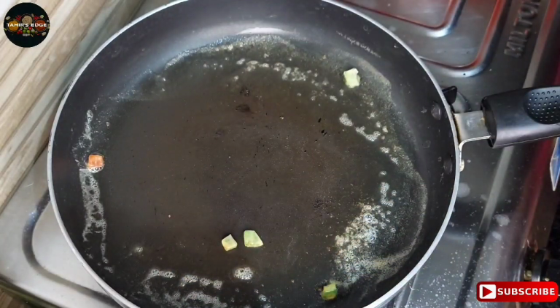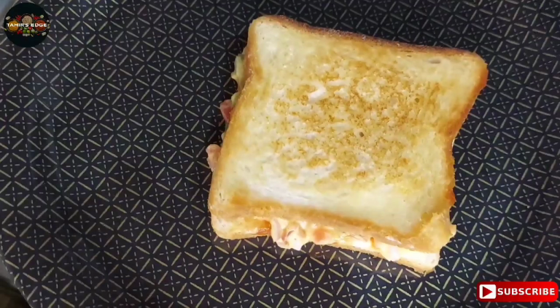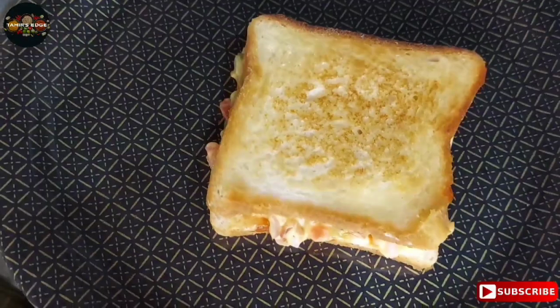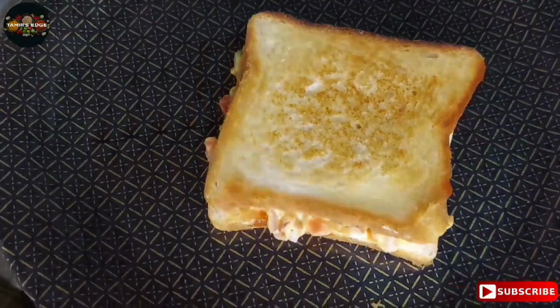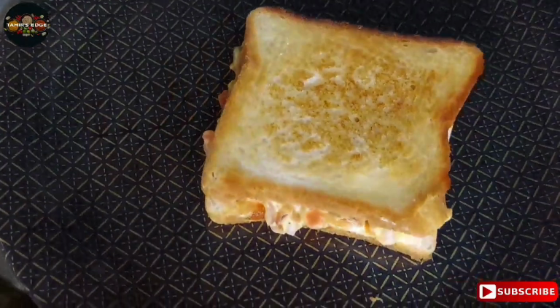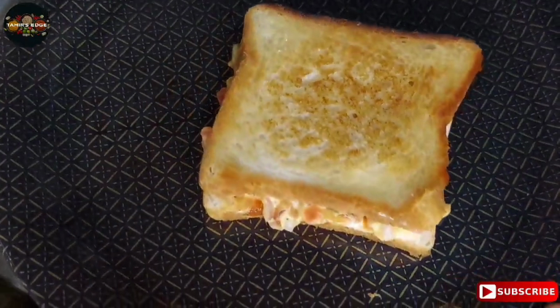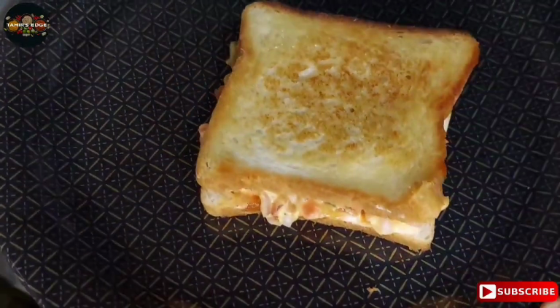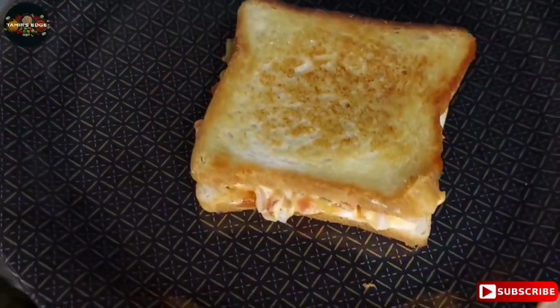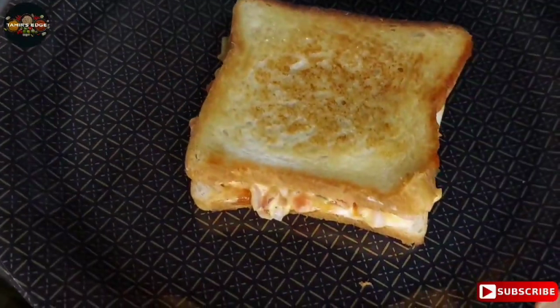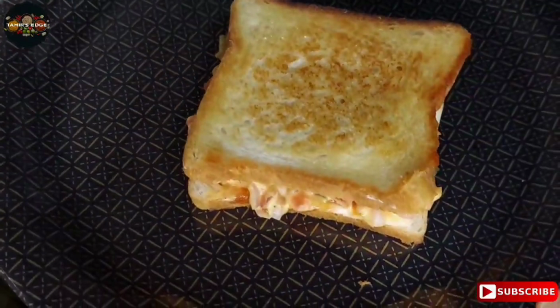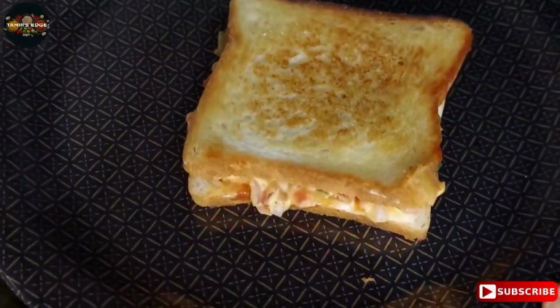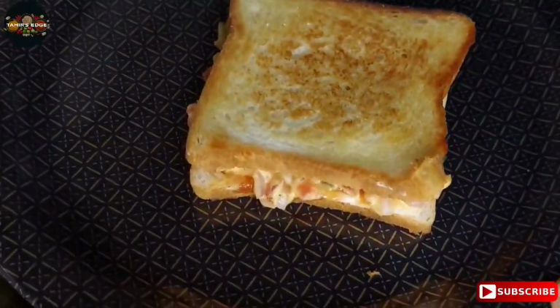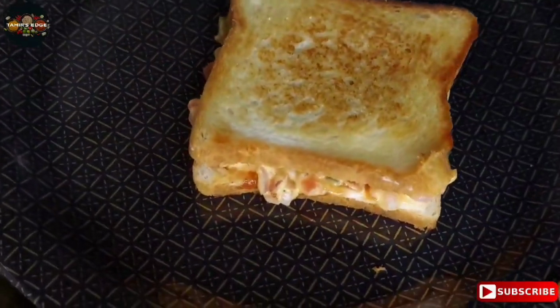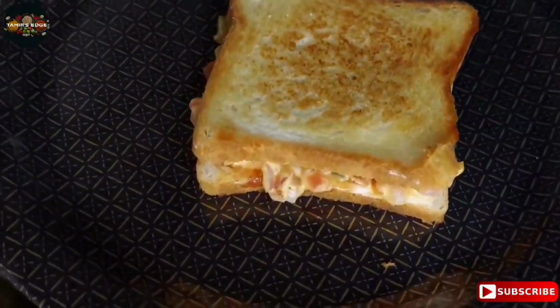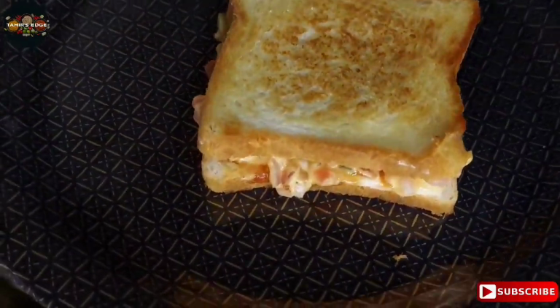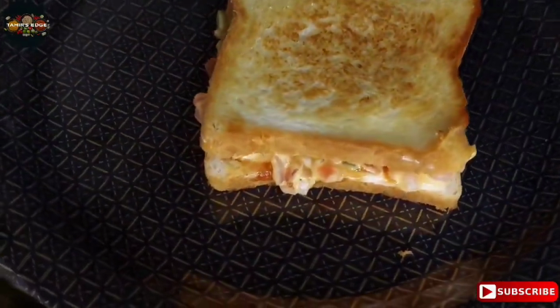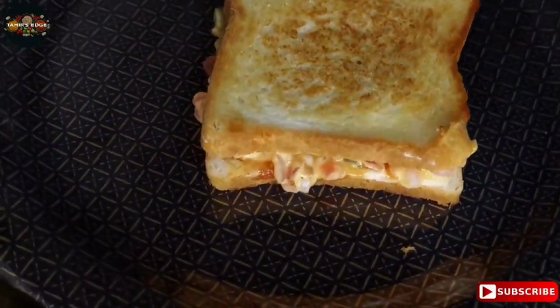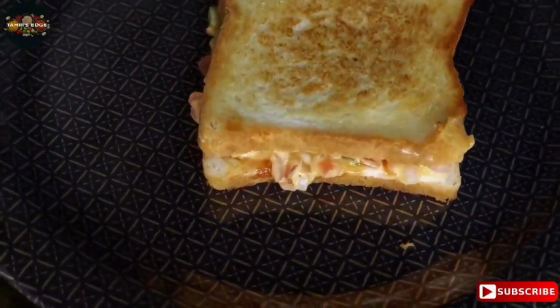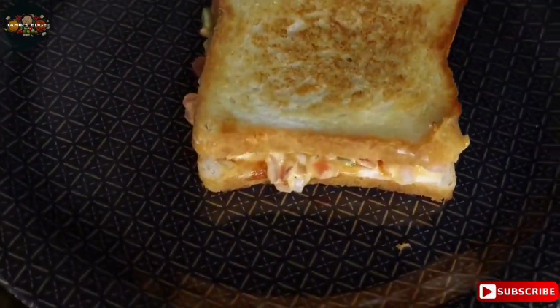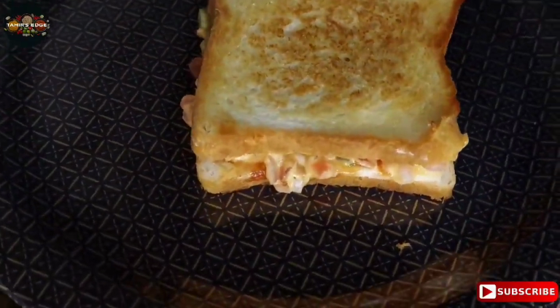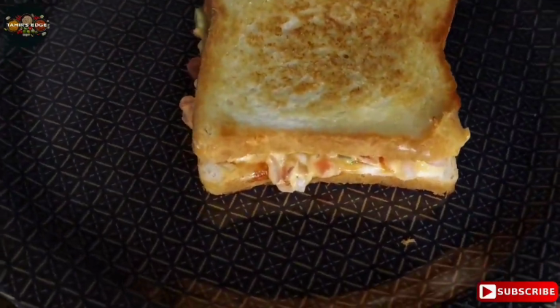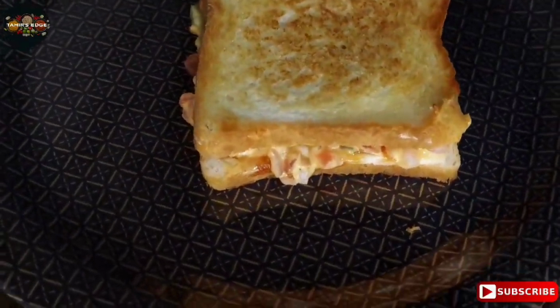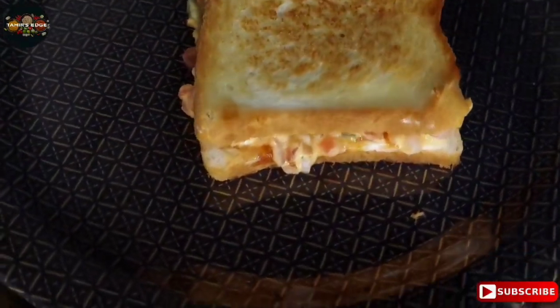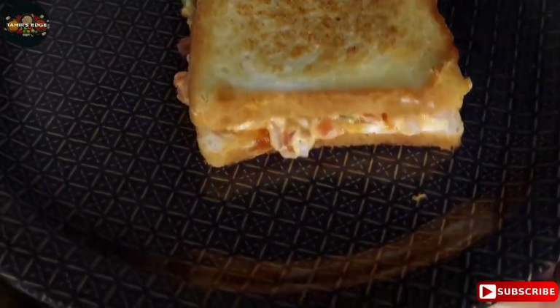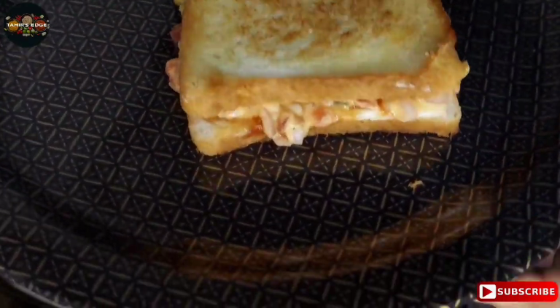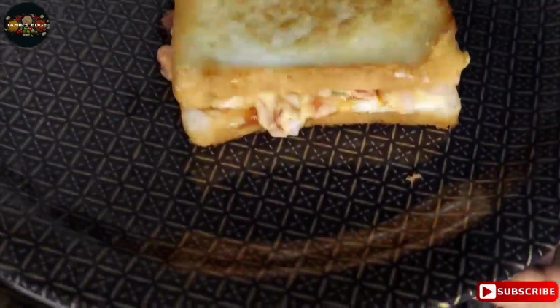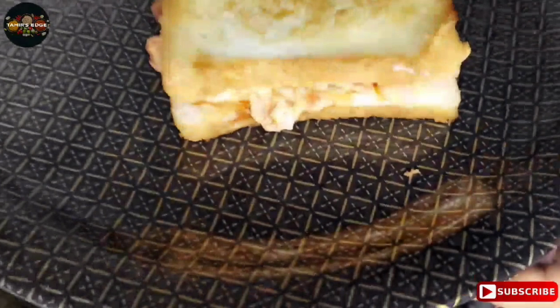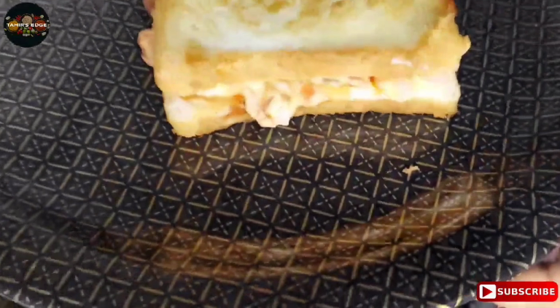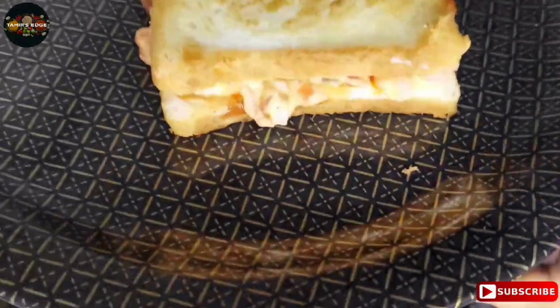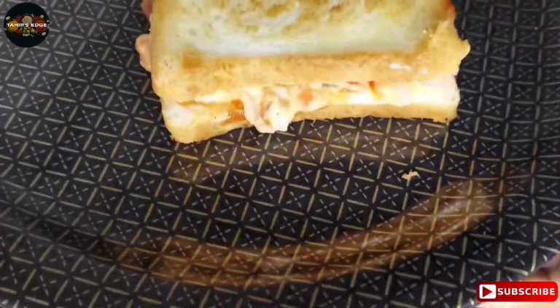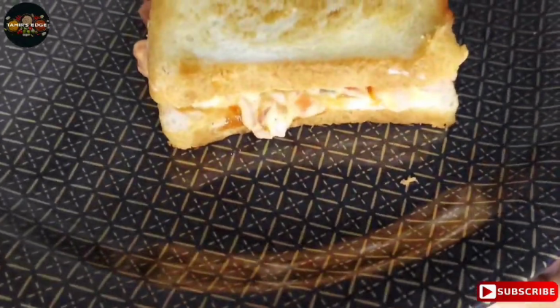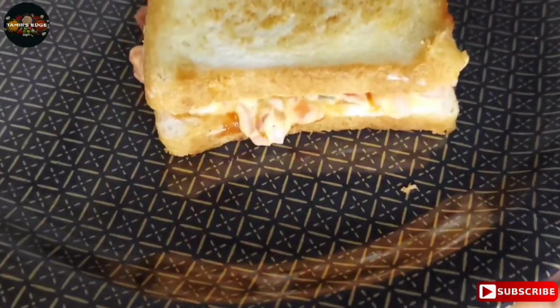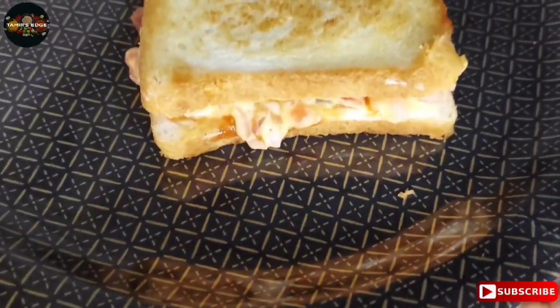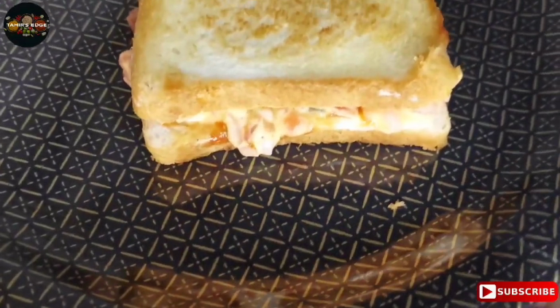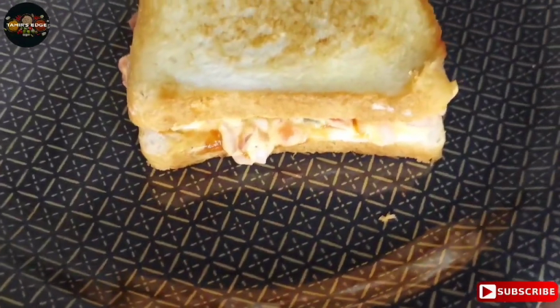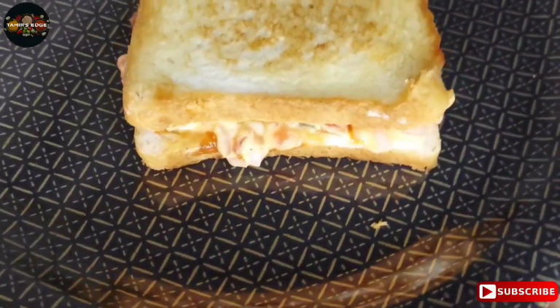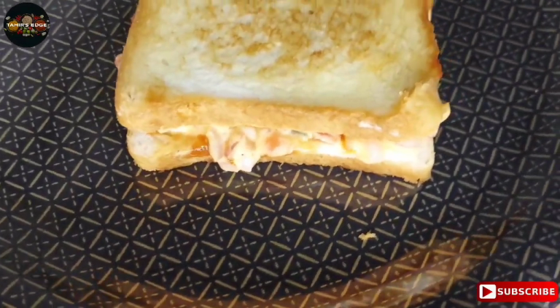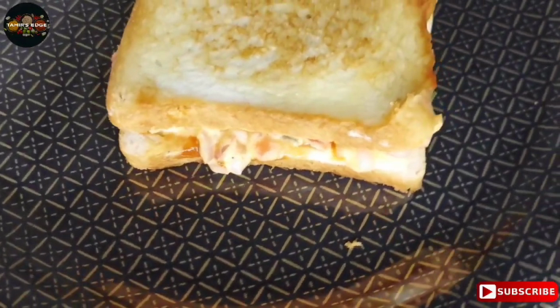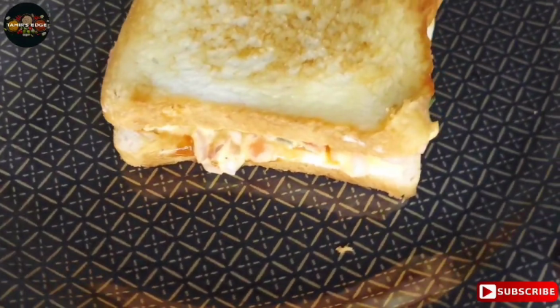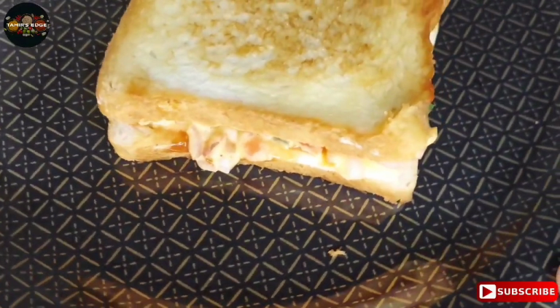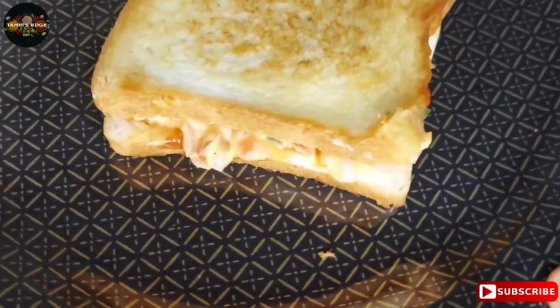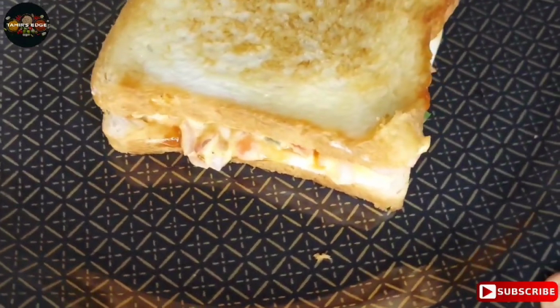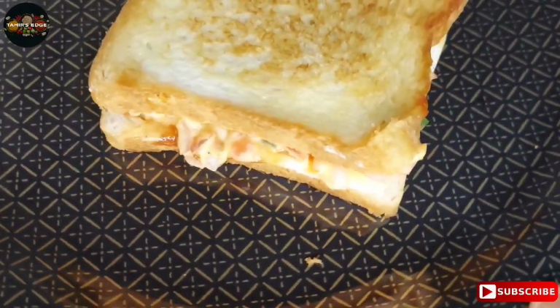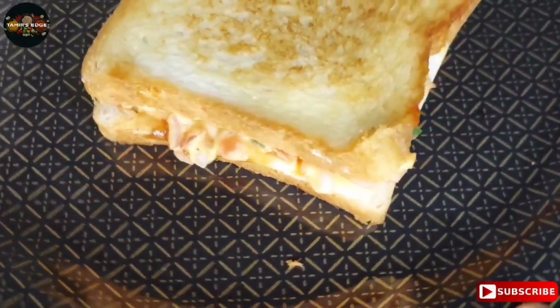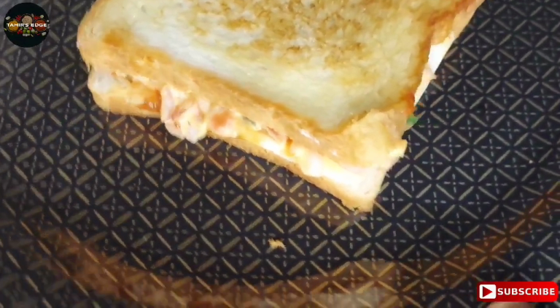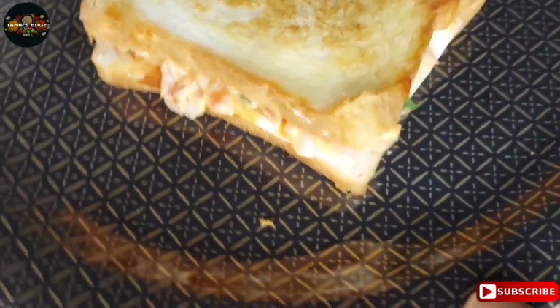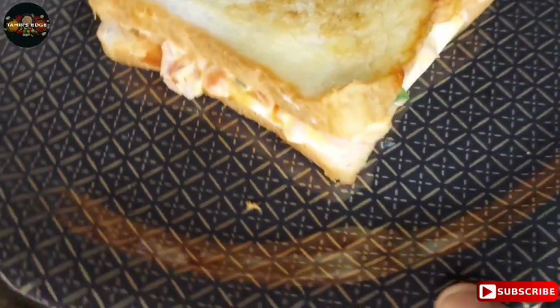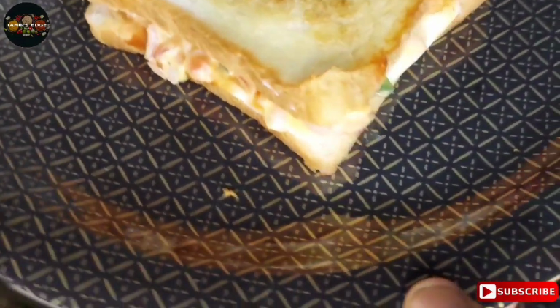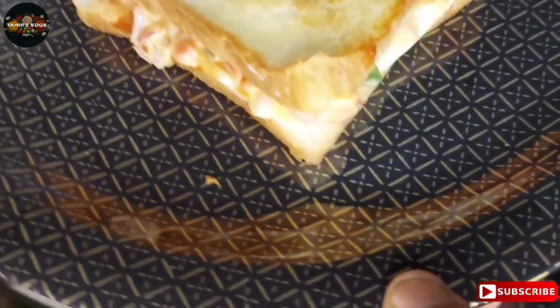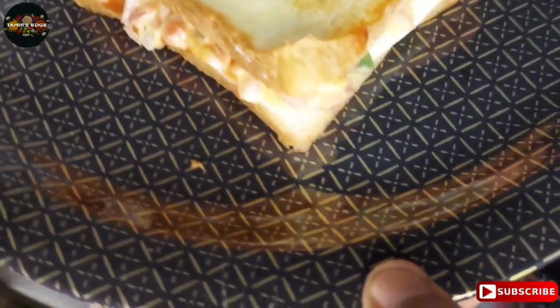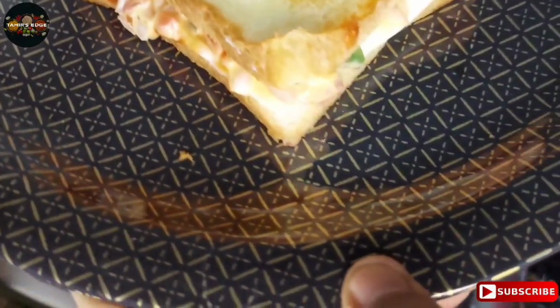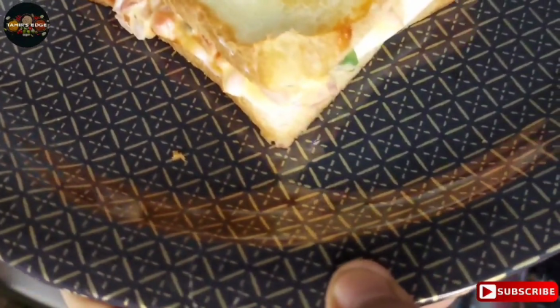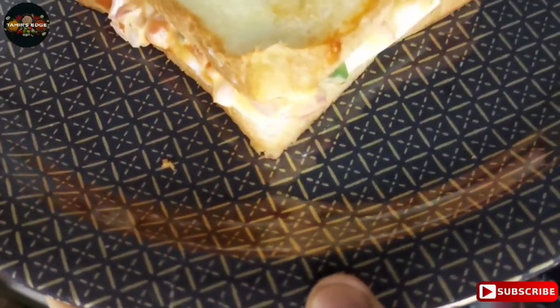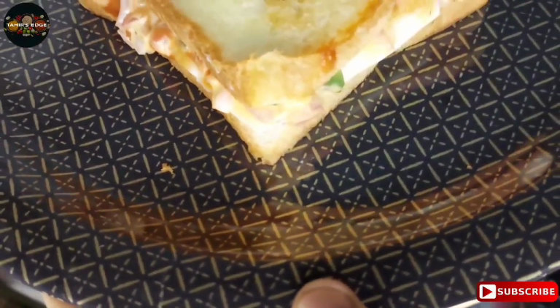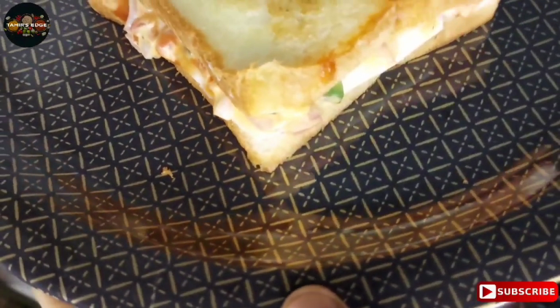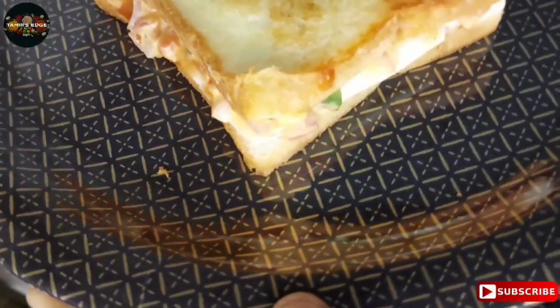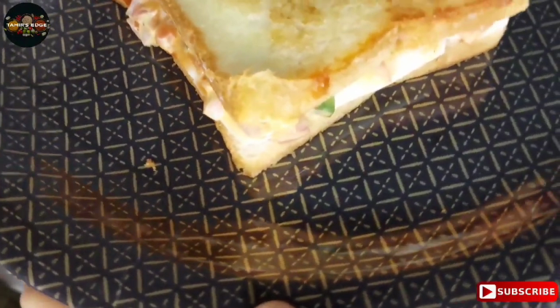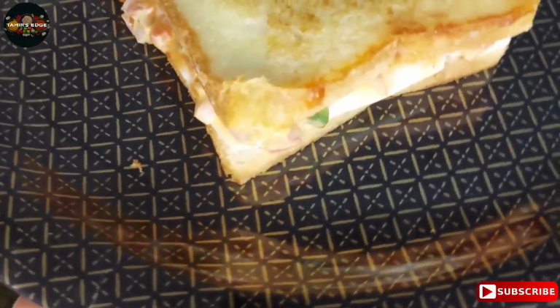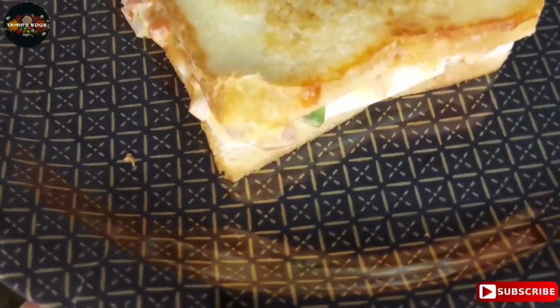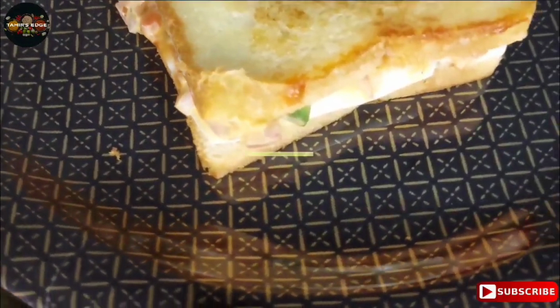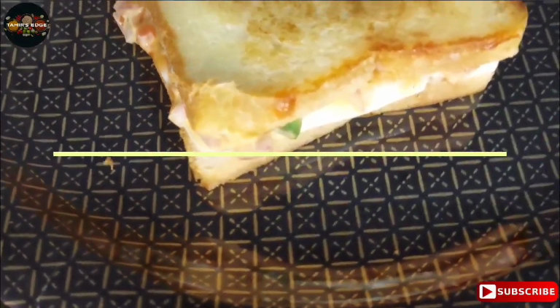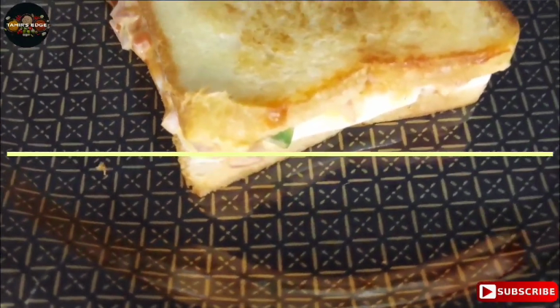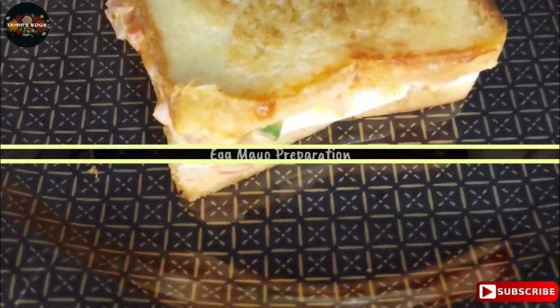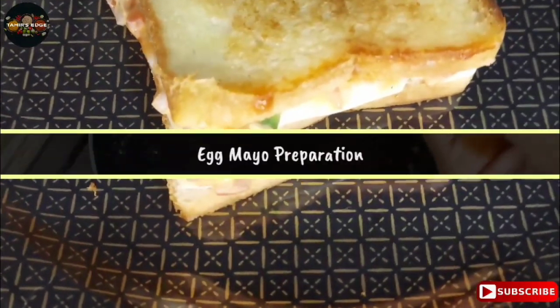Now add the egg mayo sandwich. Roll it well. This is the egg mayo sandwich.